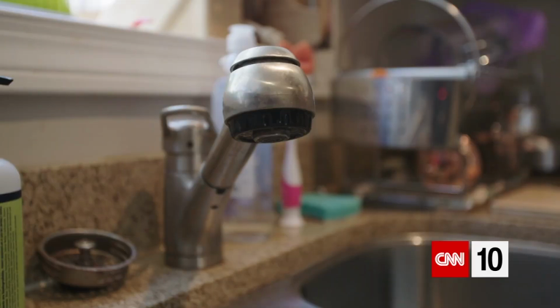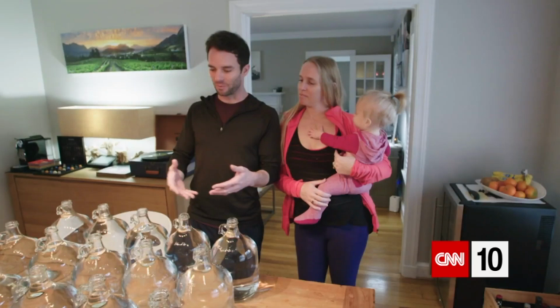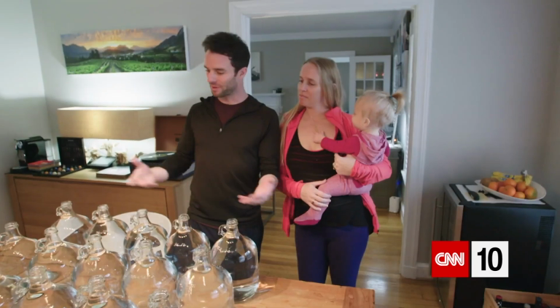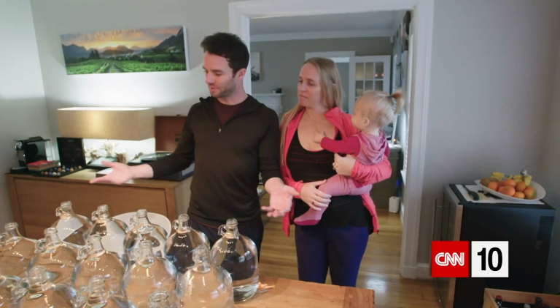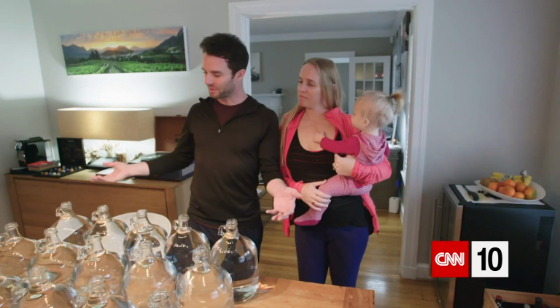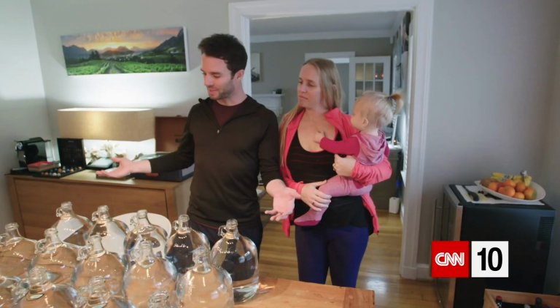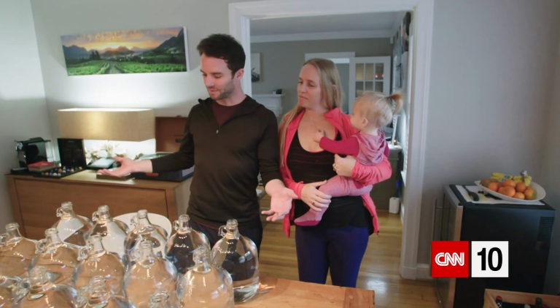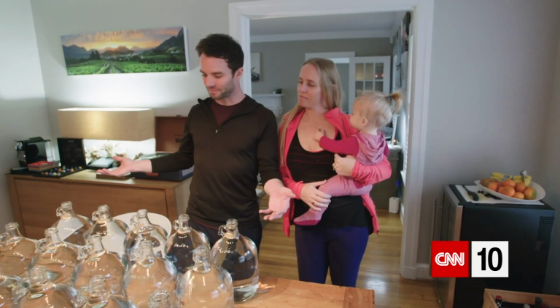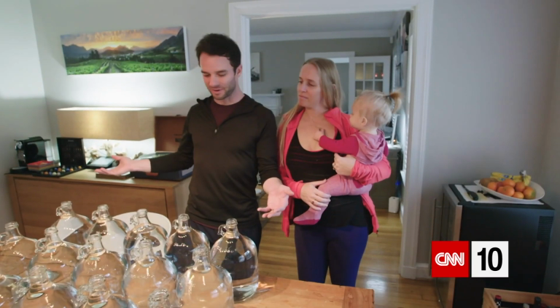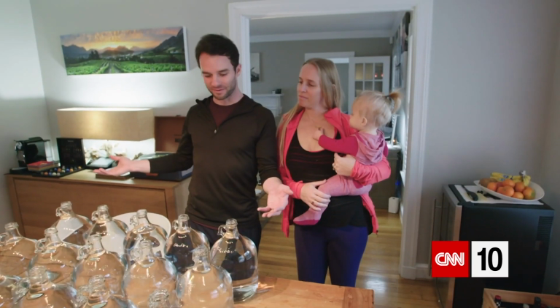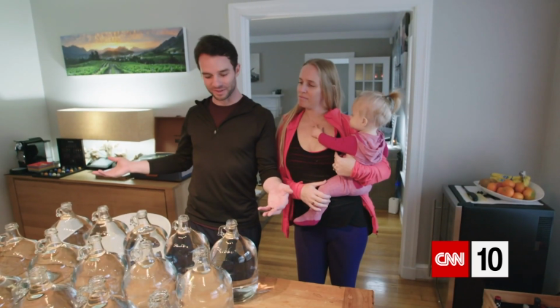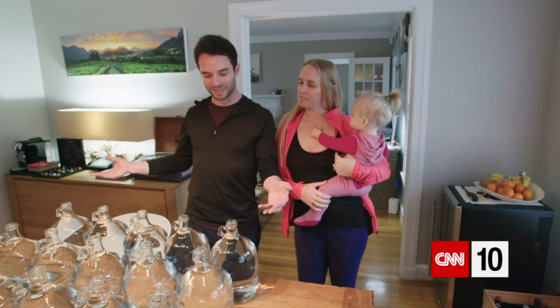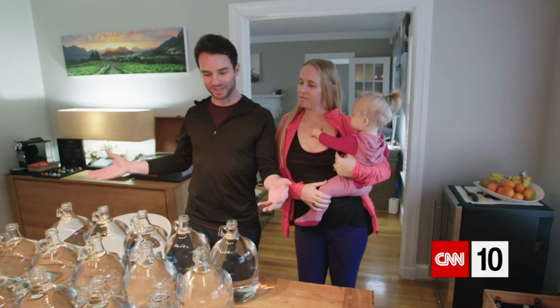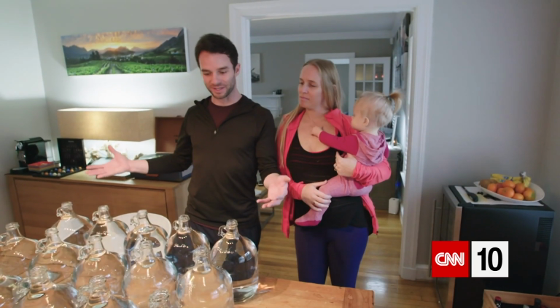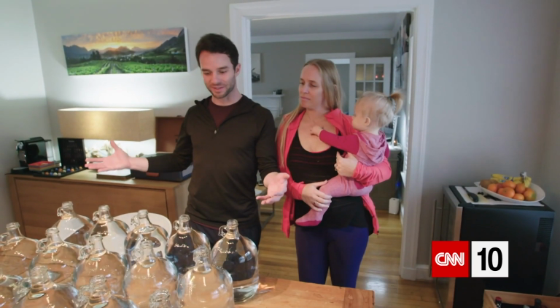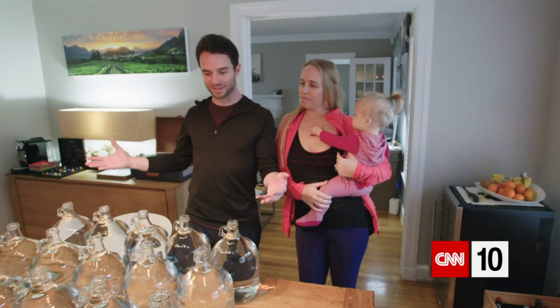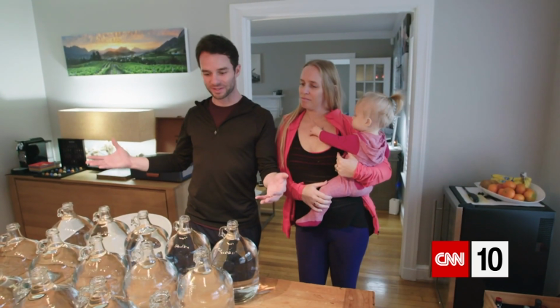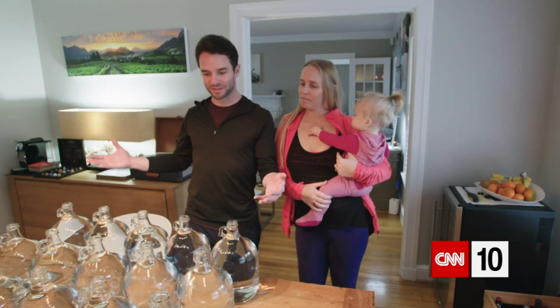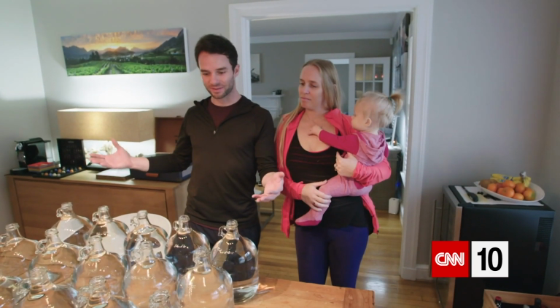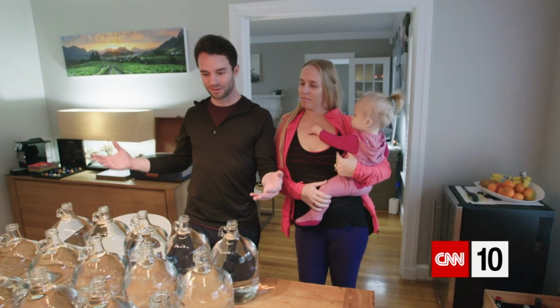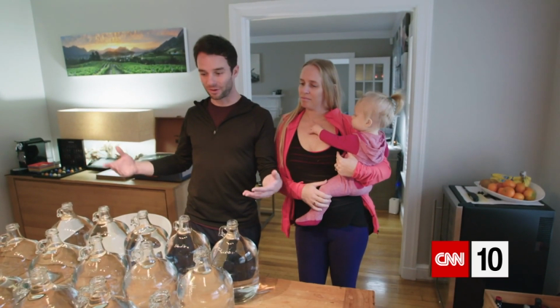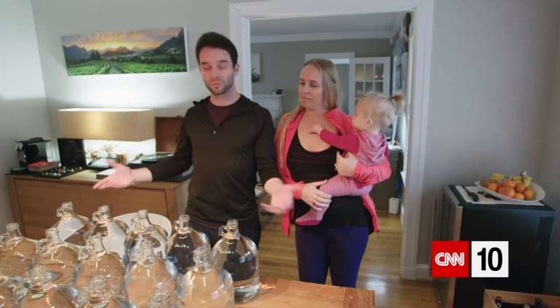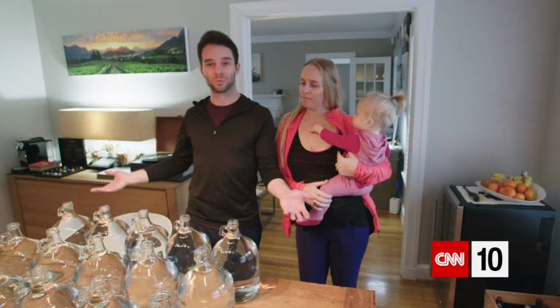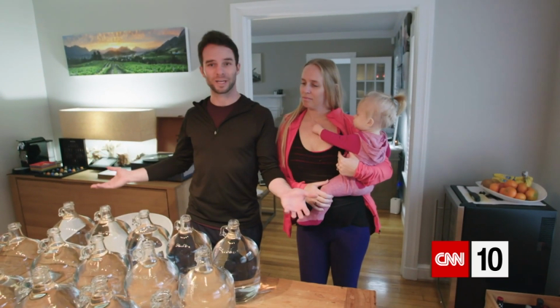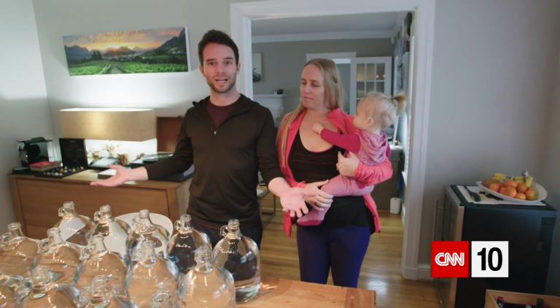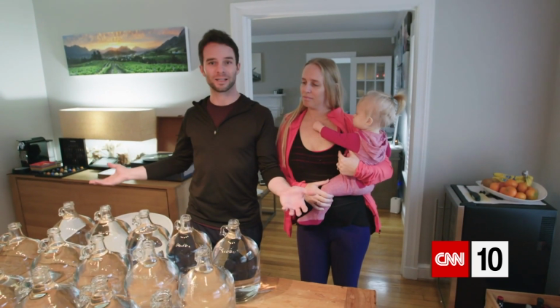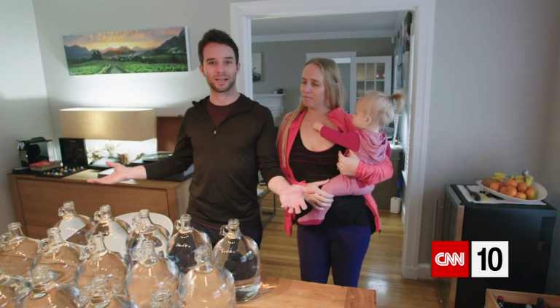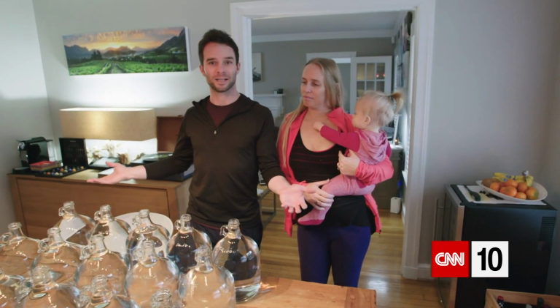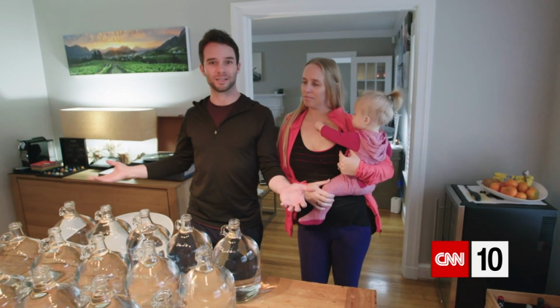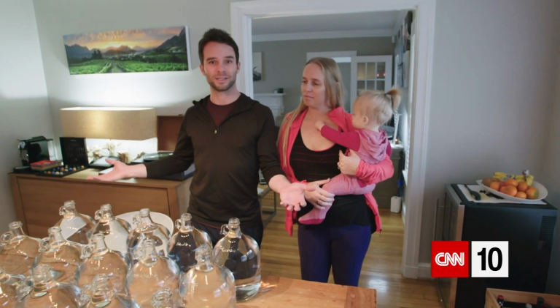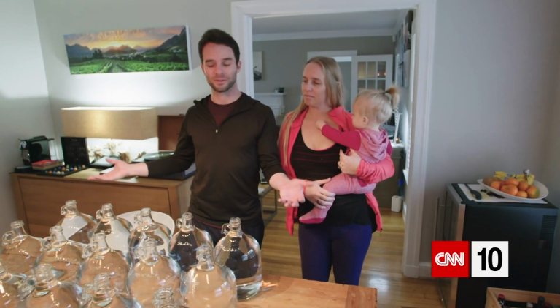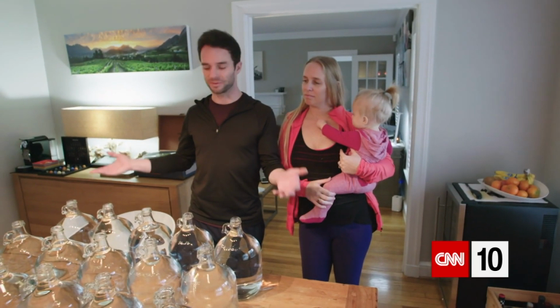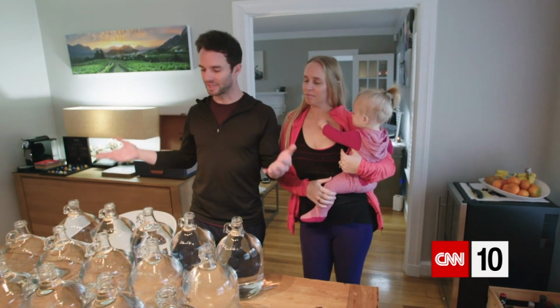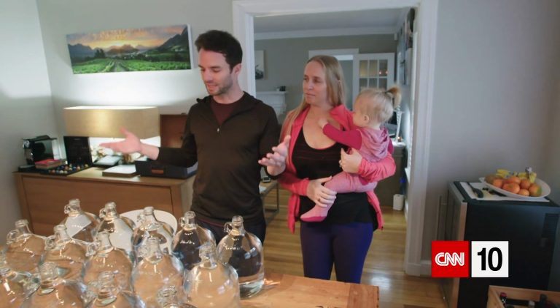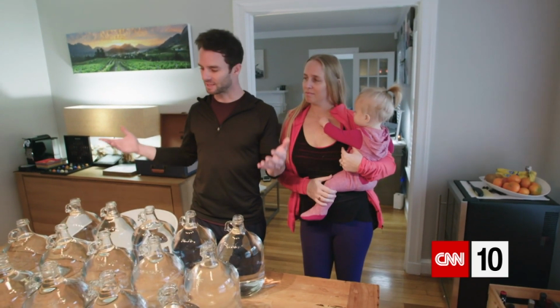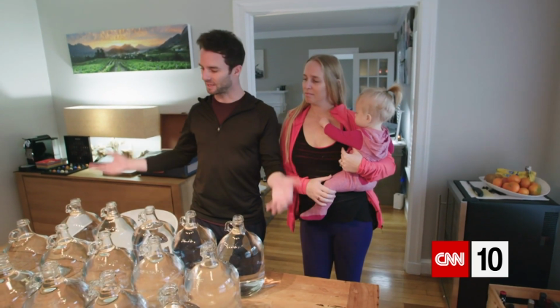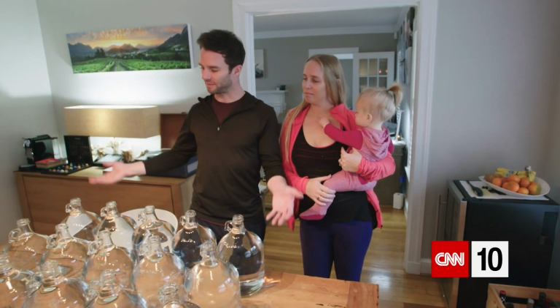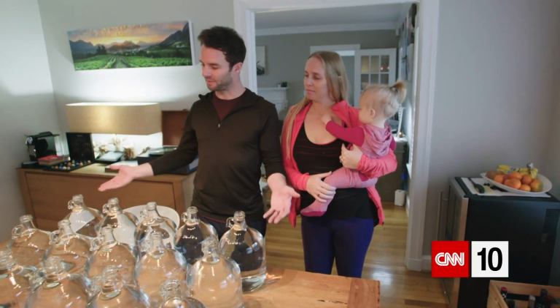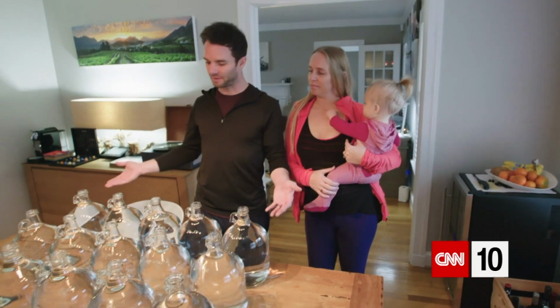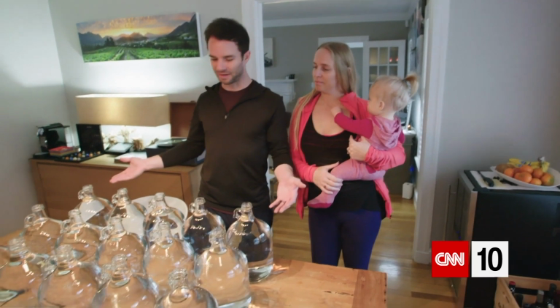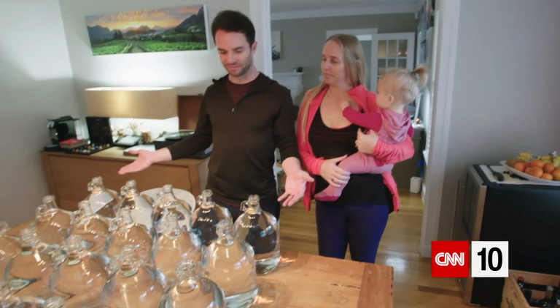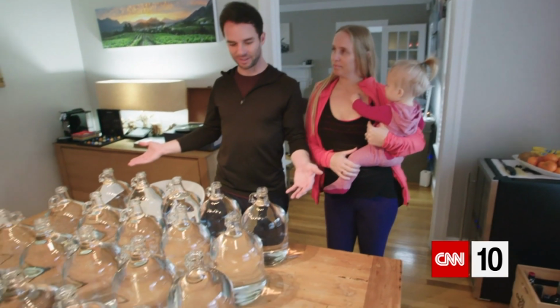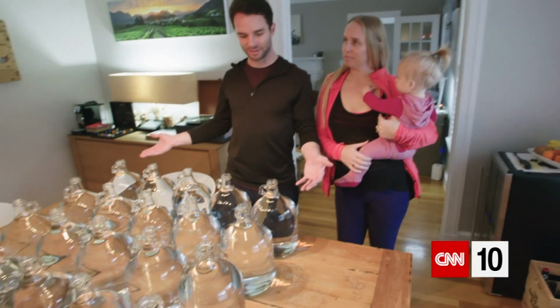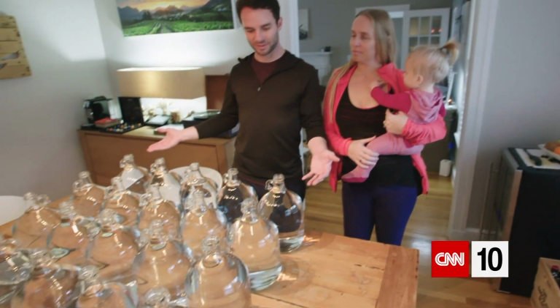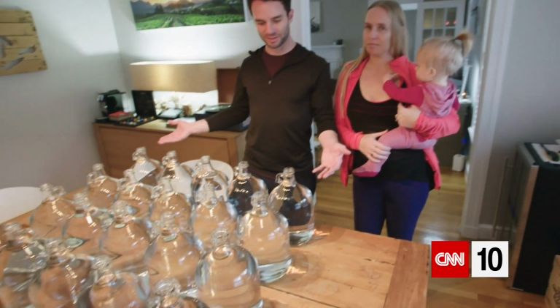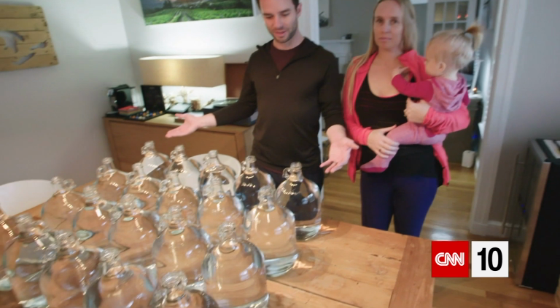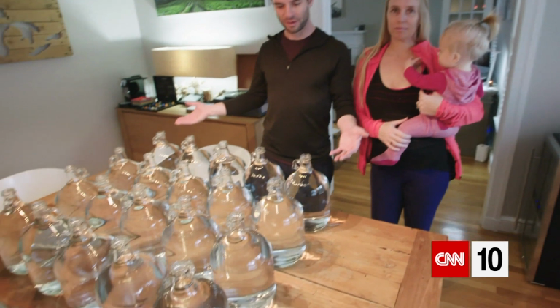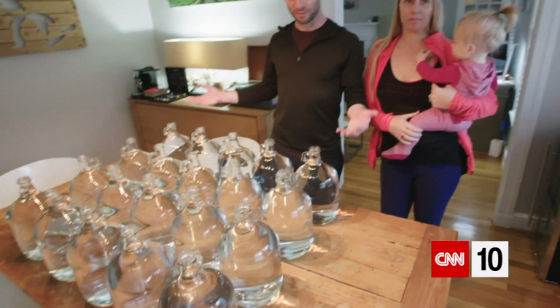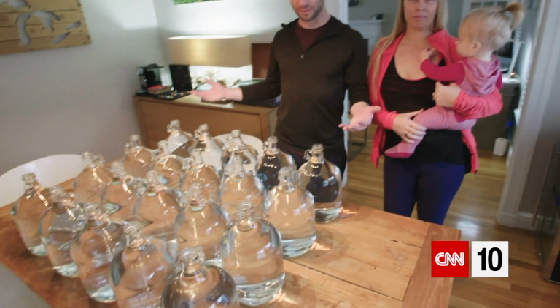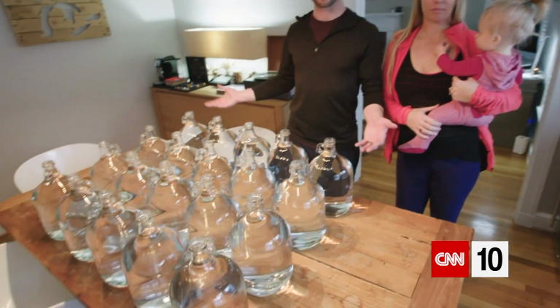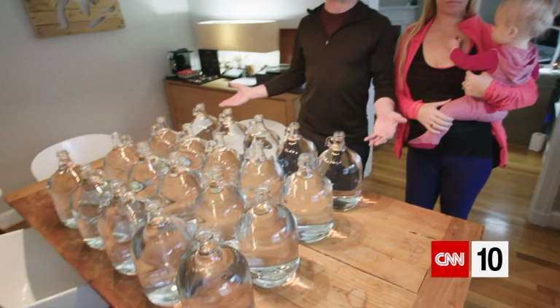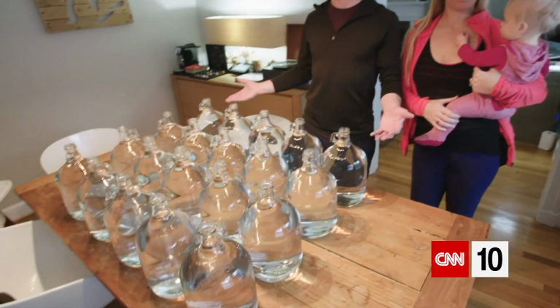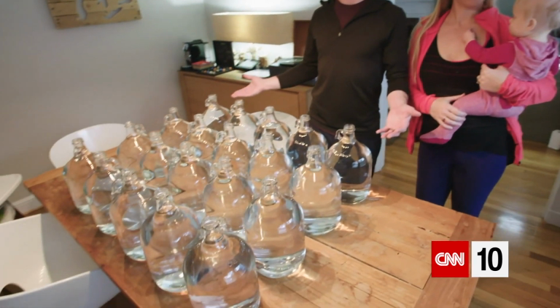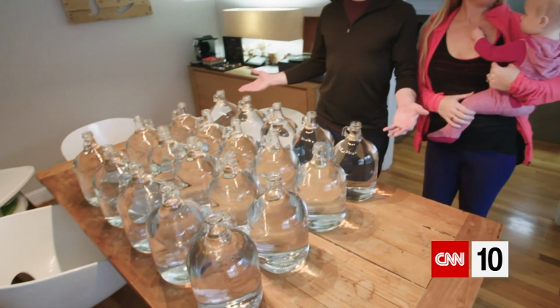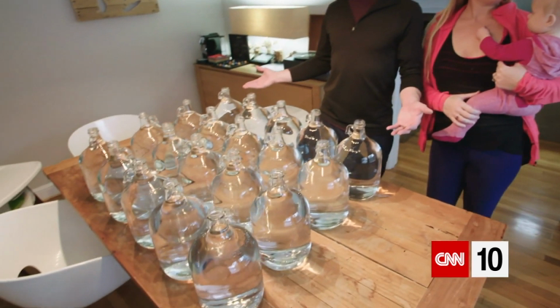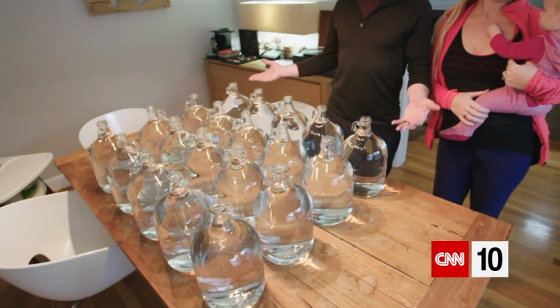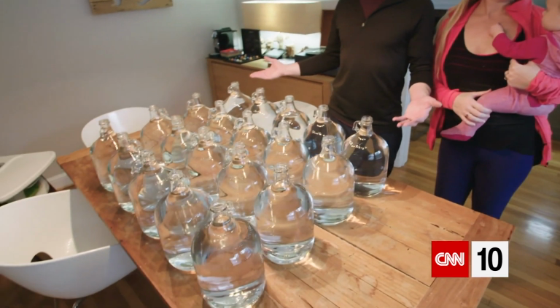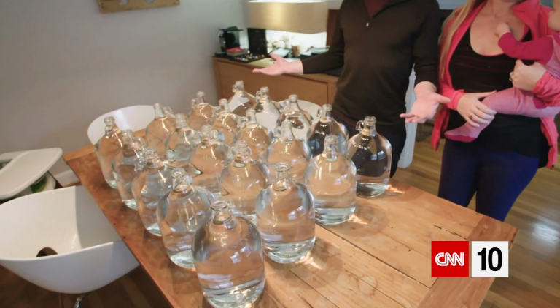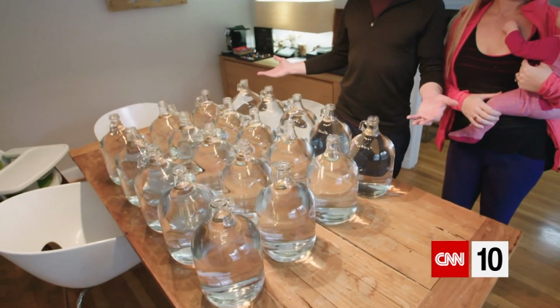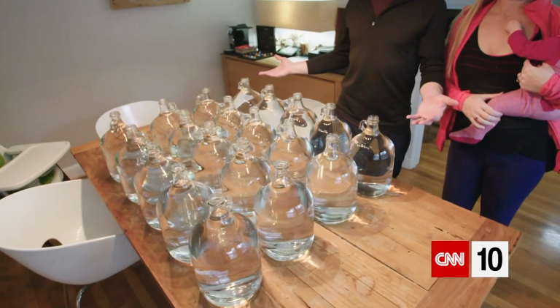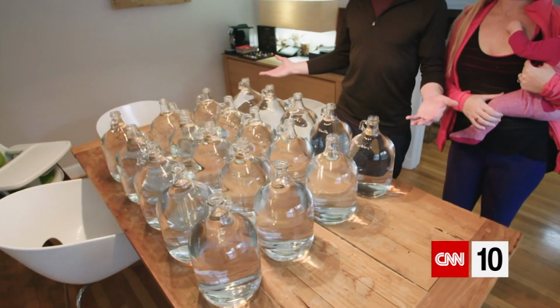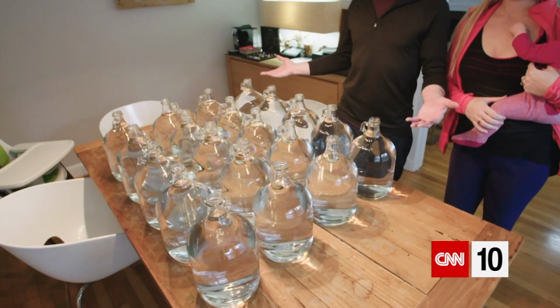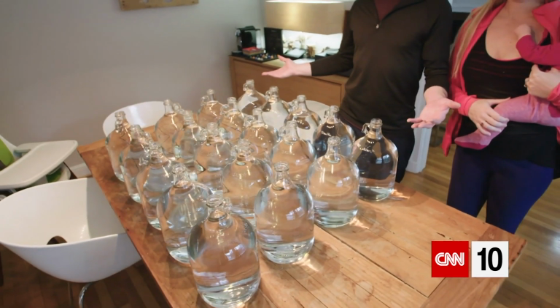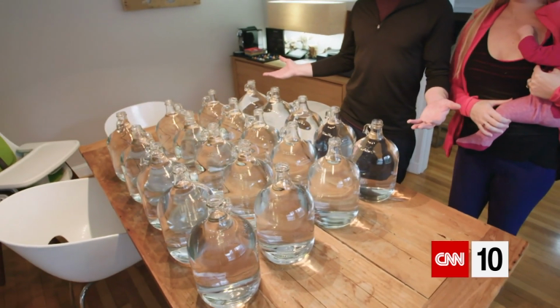The water you see in front of us is all that will be allocated to use. That's 75 liters for three people, roughly 20 gallons.